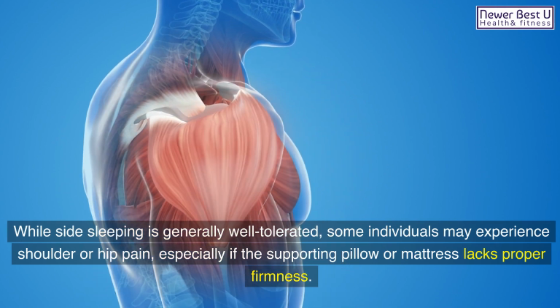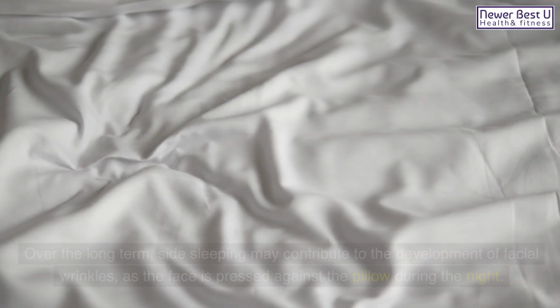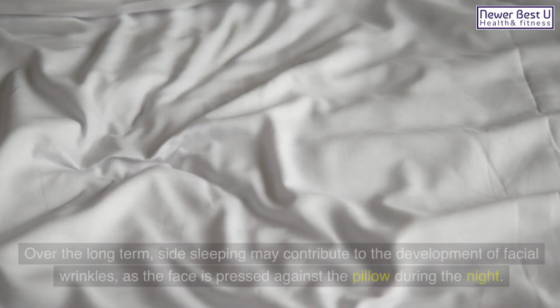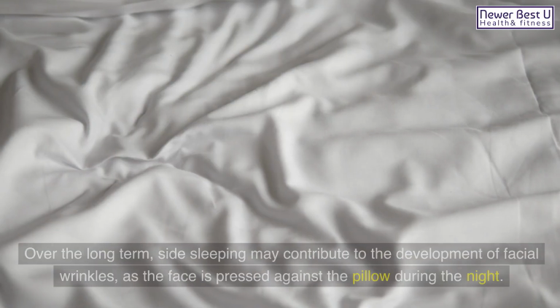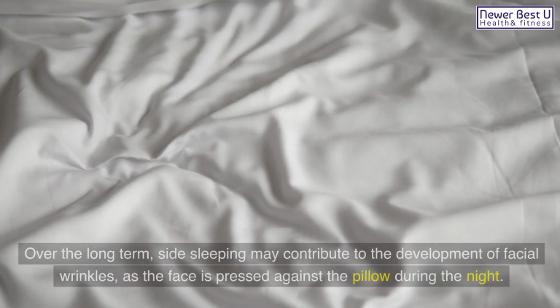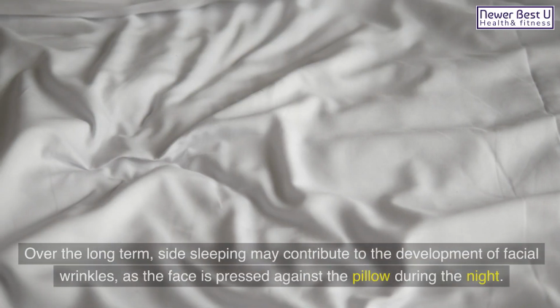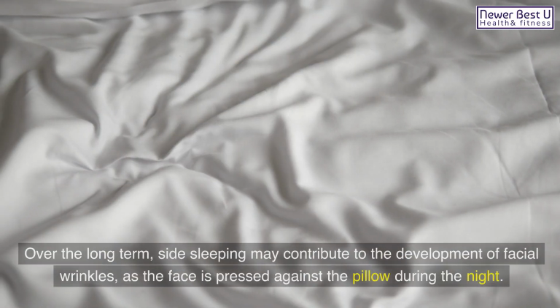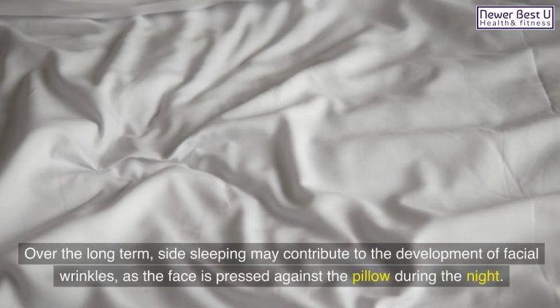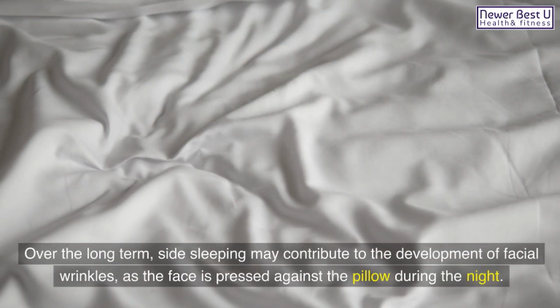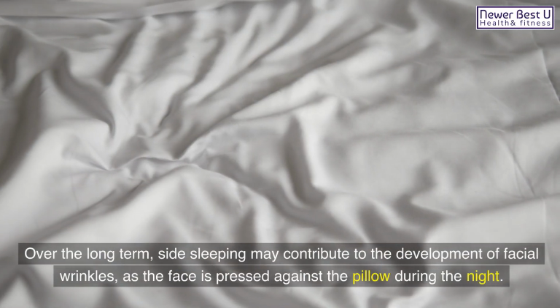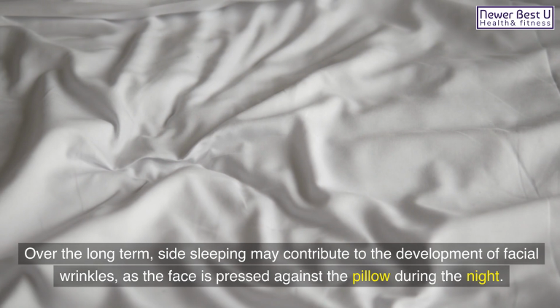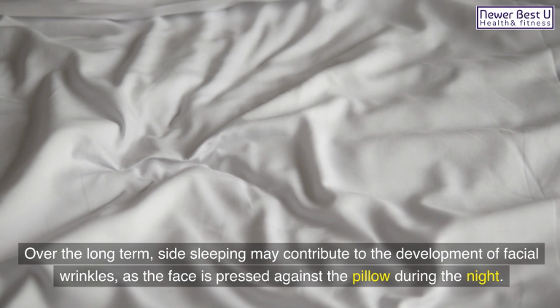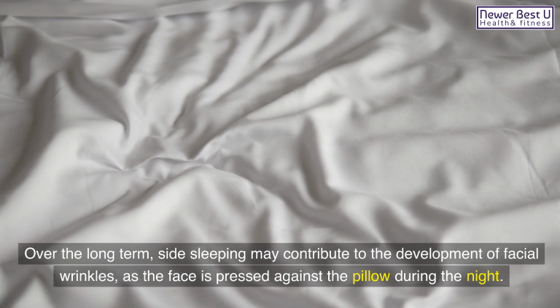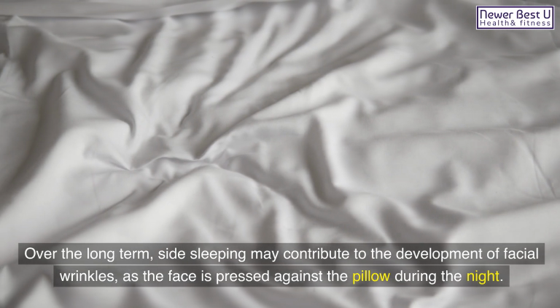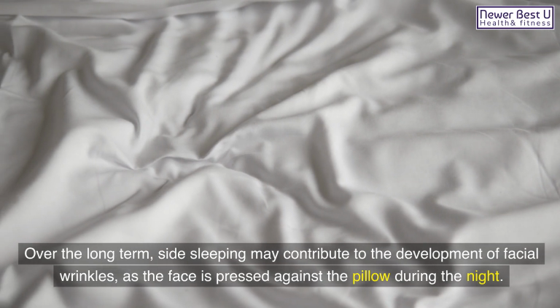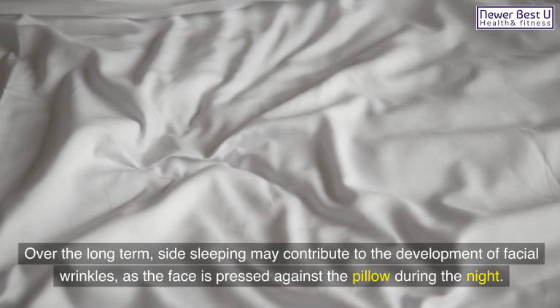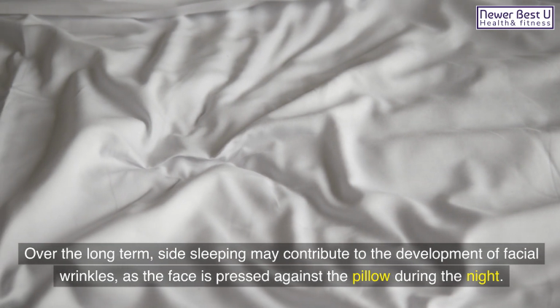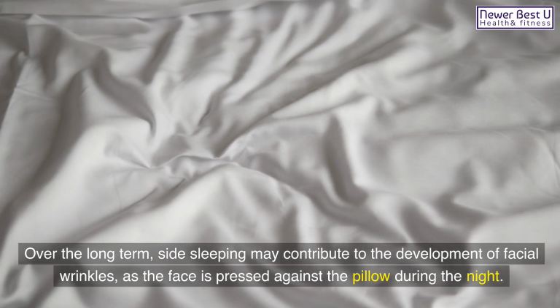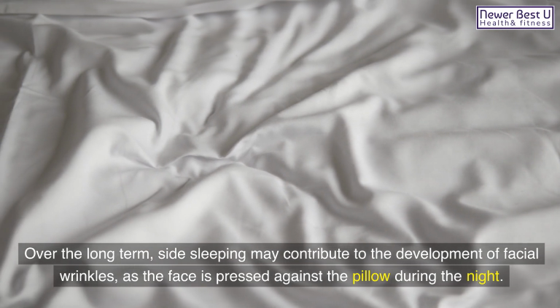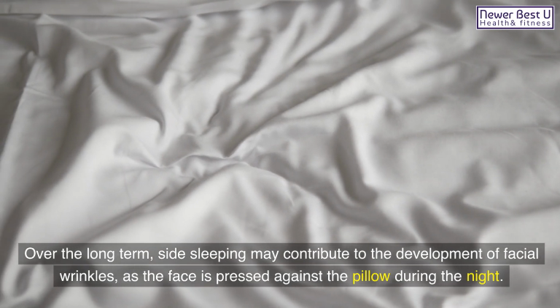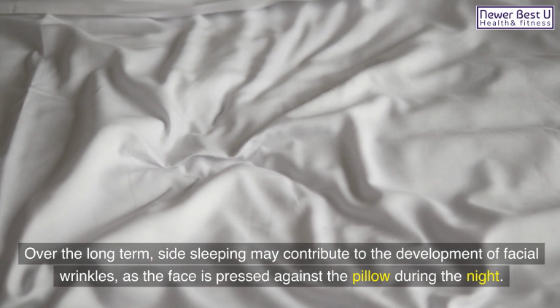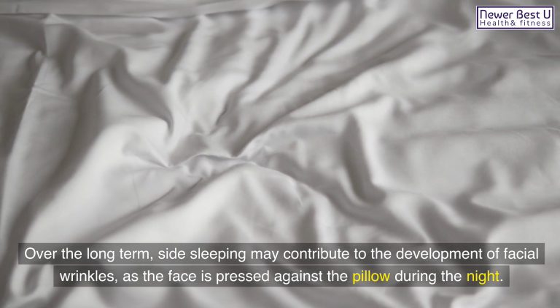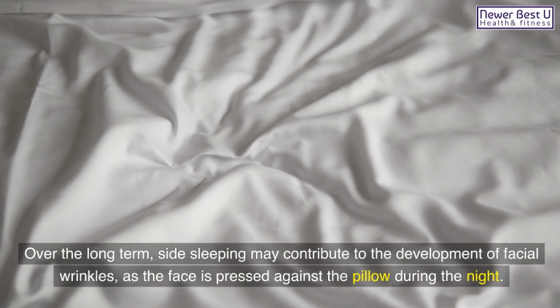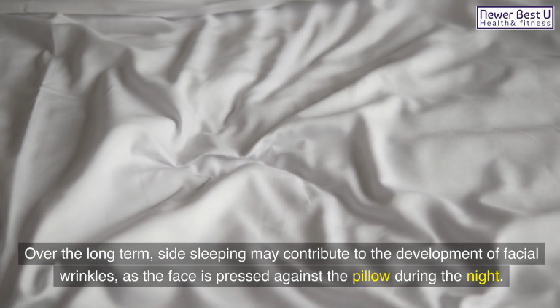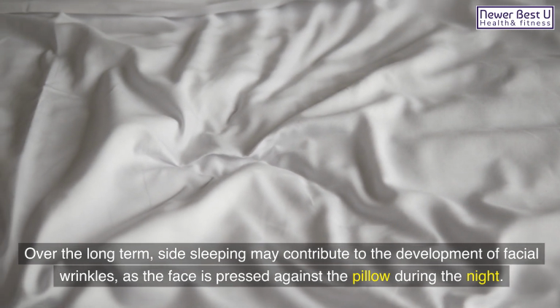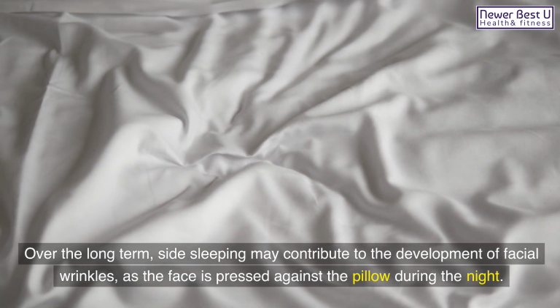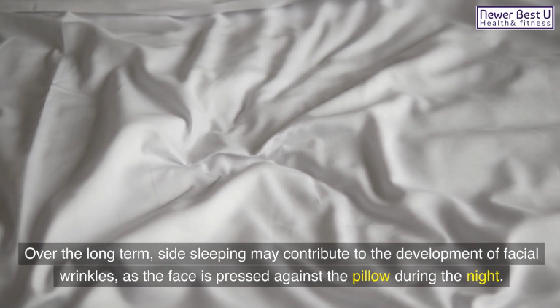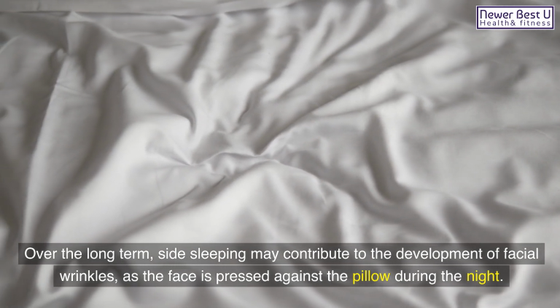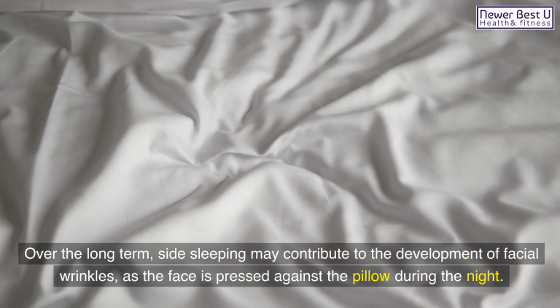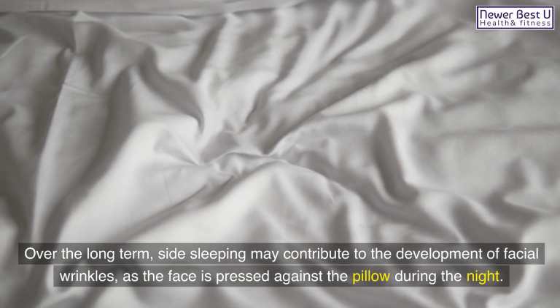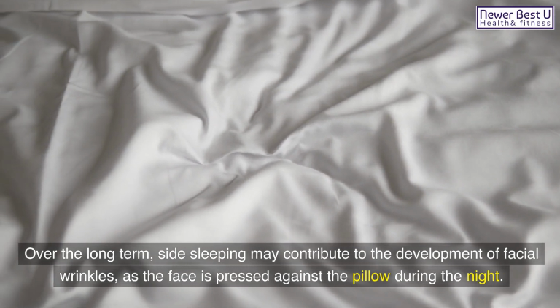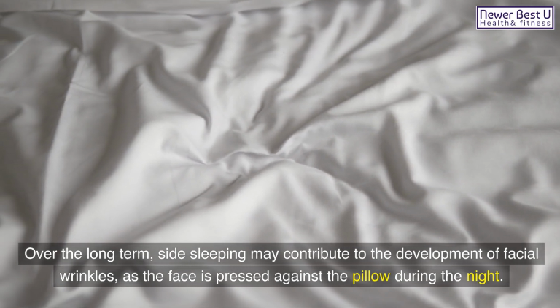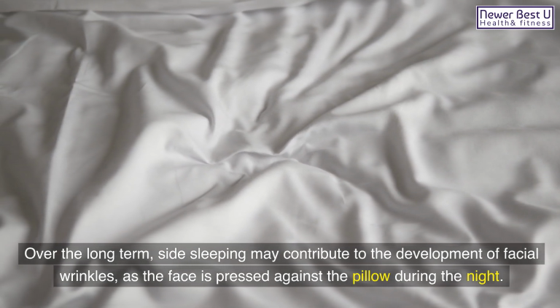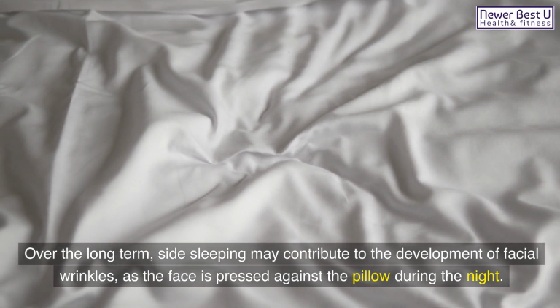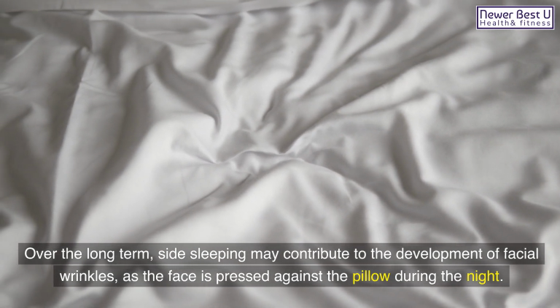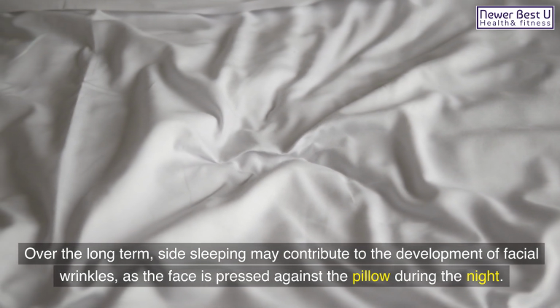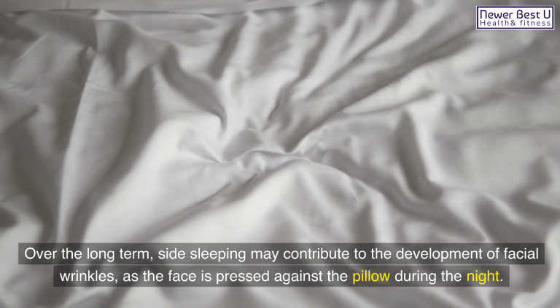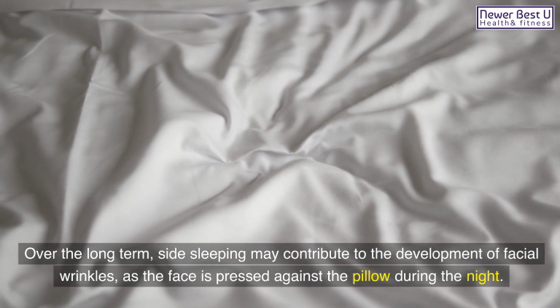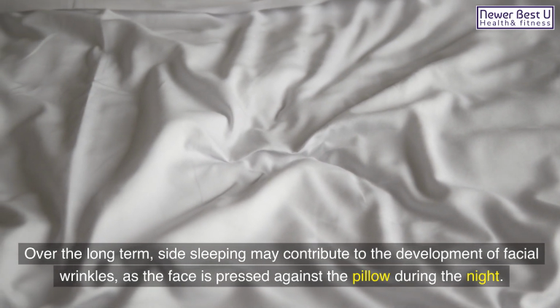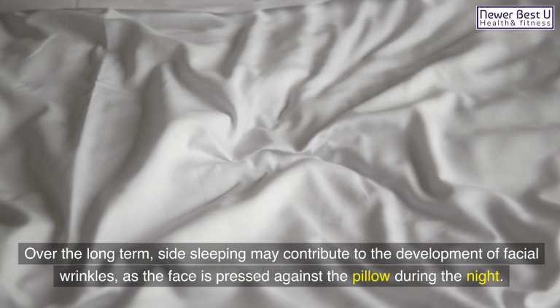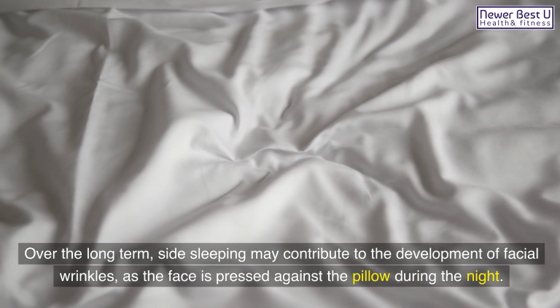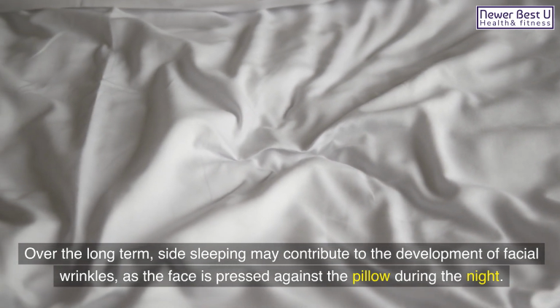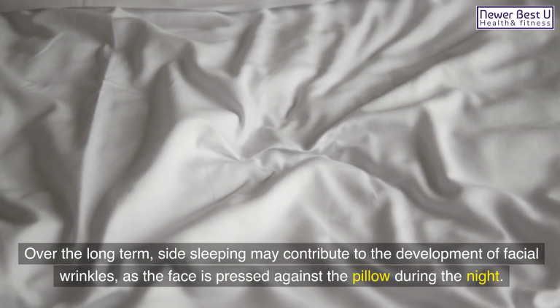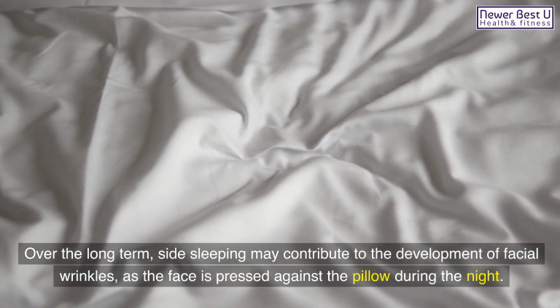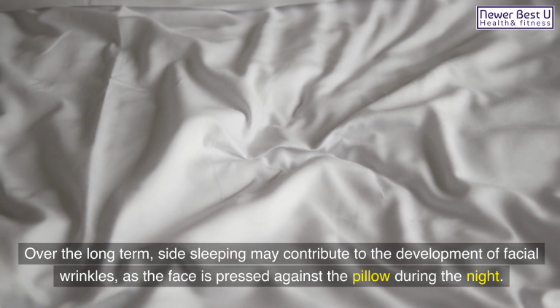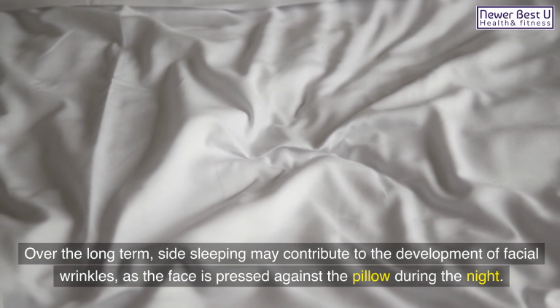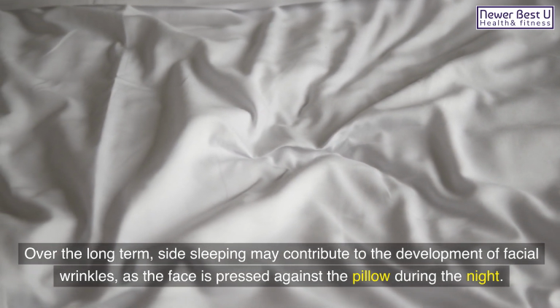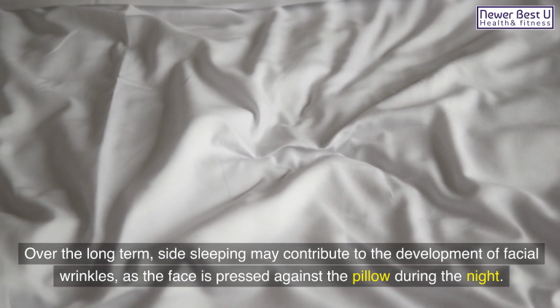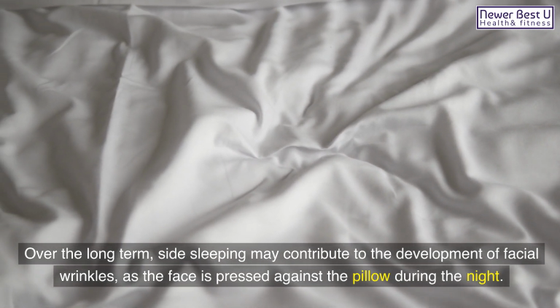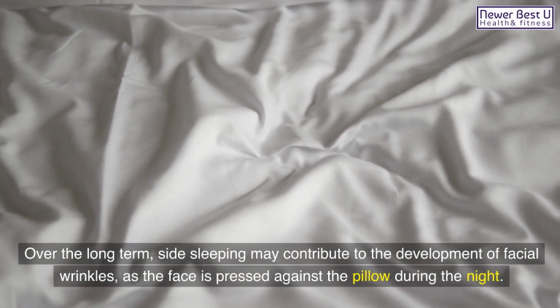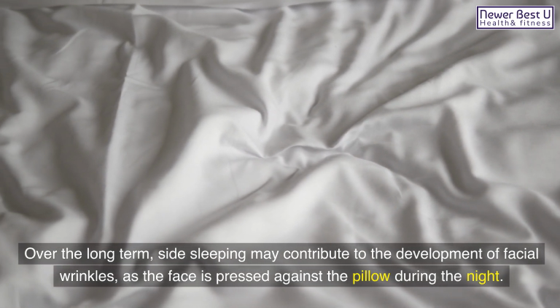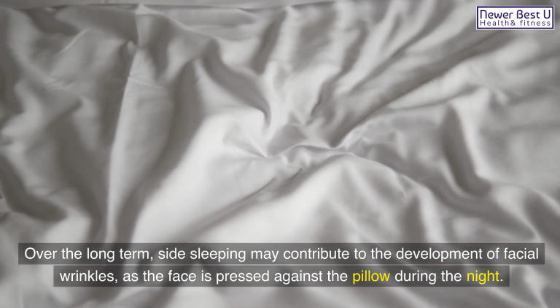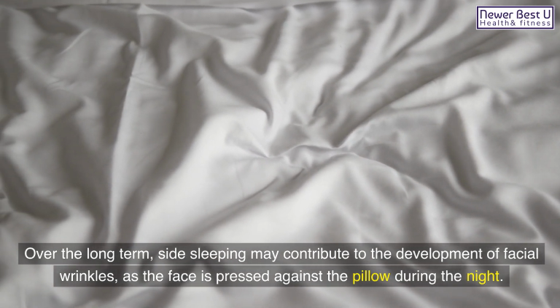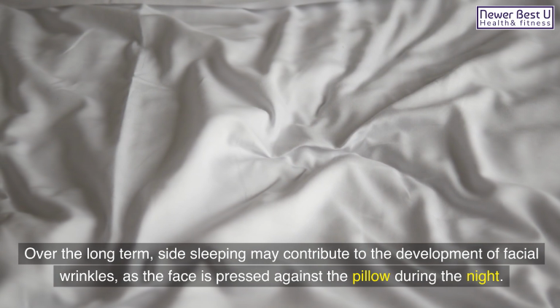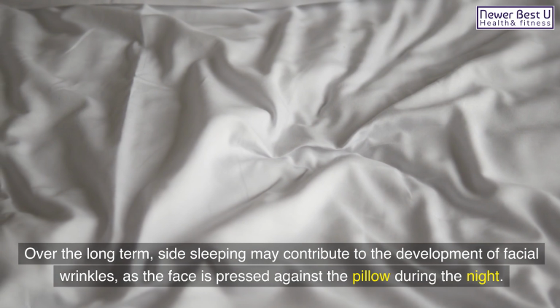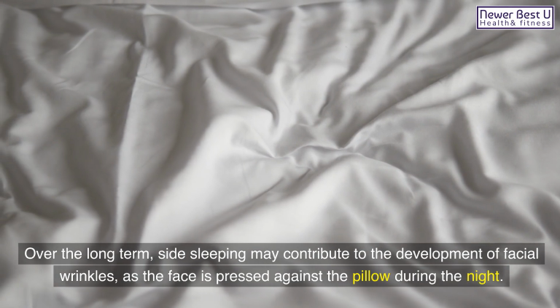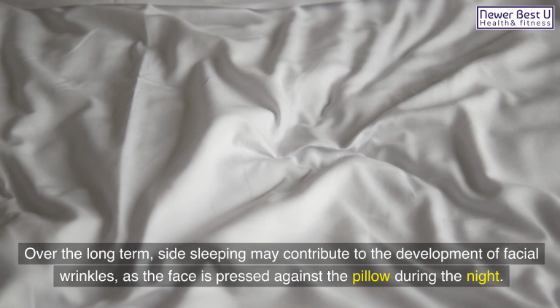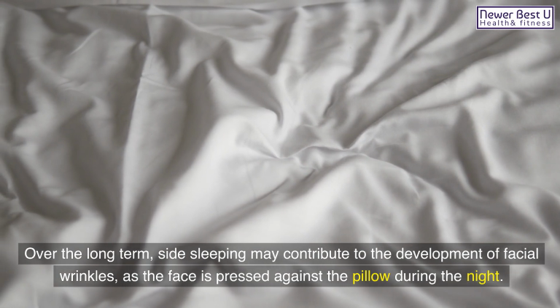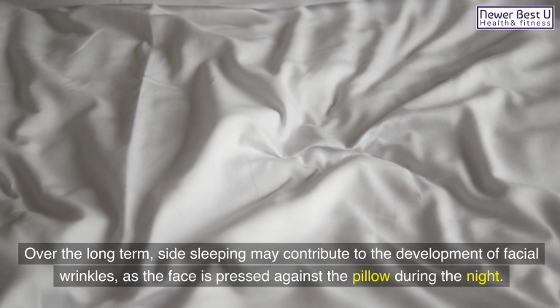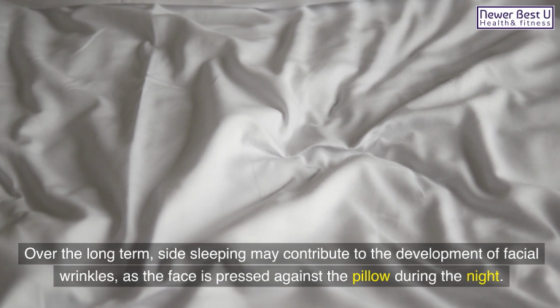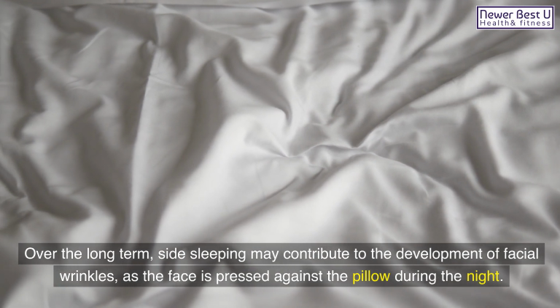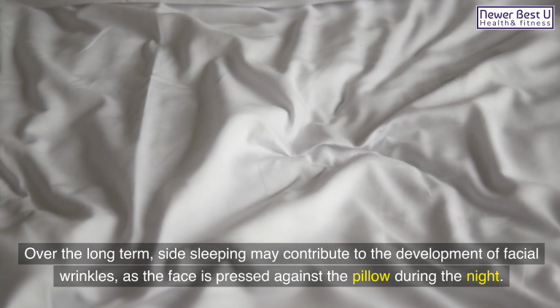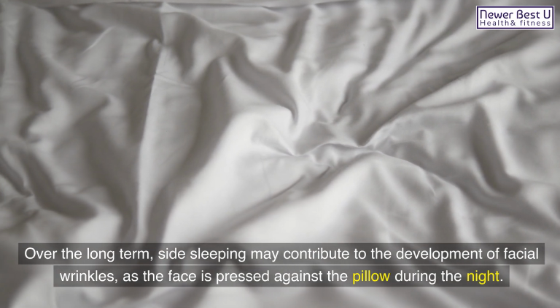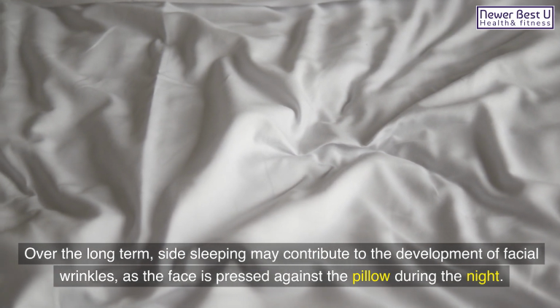Over the long term, side sleeping may contribute to the development of facial wrinkles, as the face is pressed against the pillow during the night.